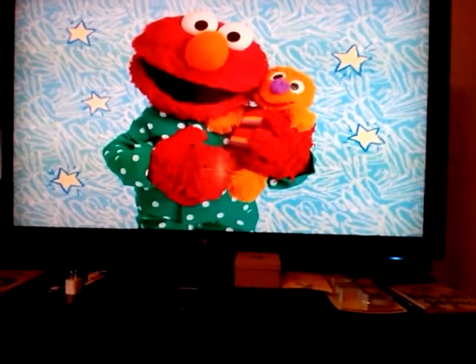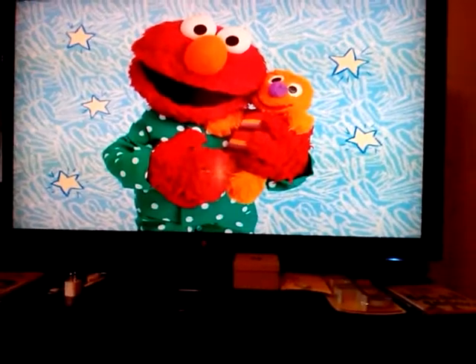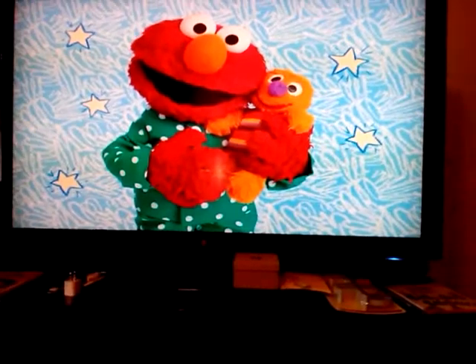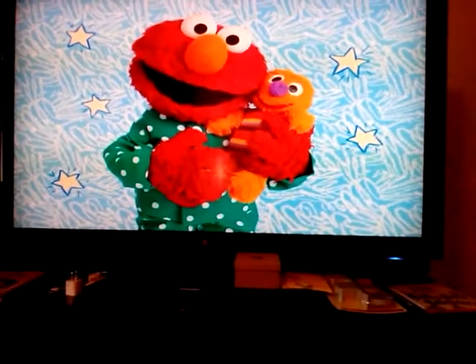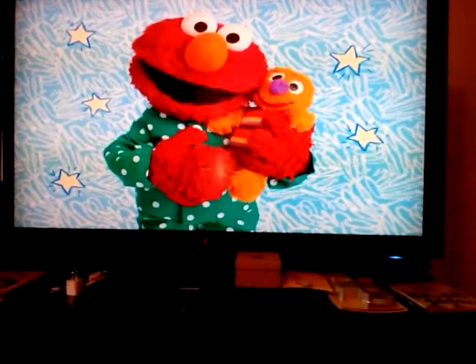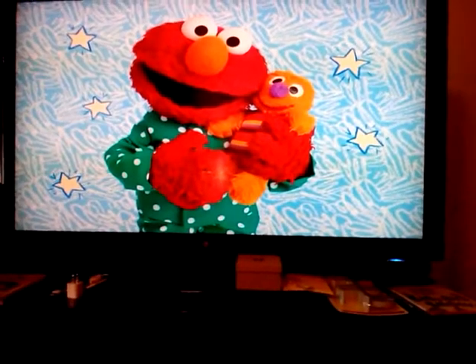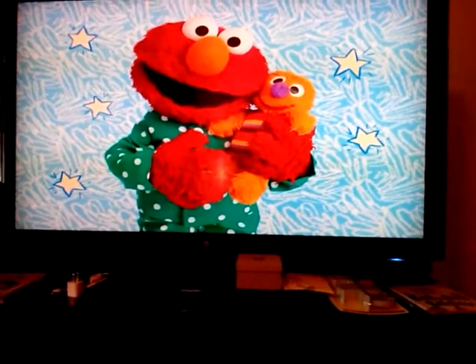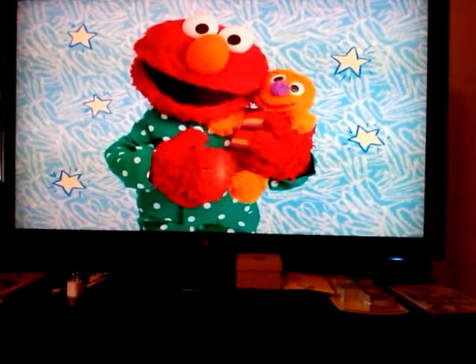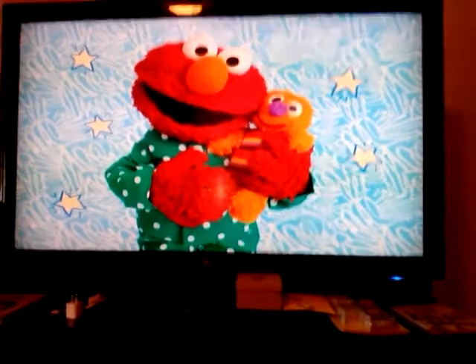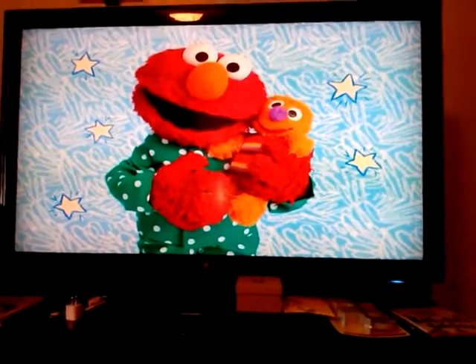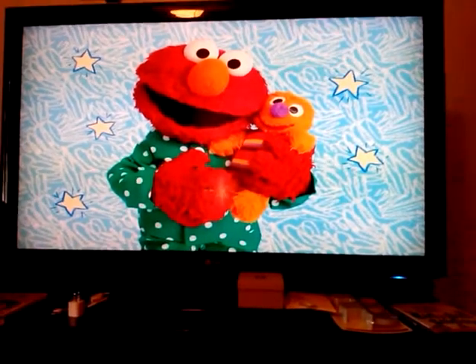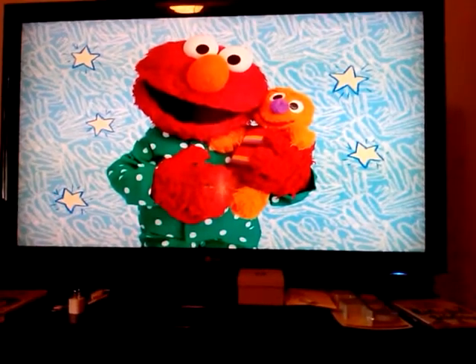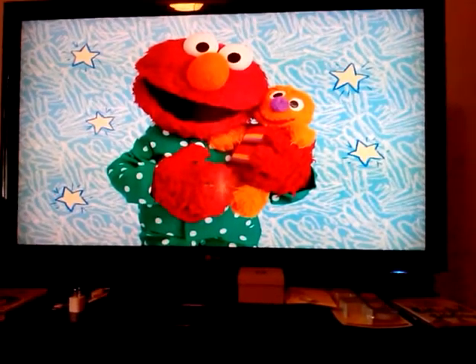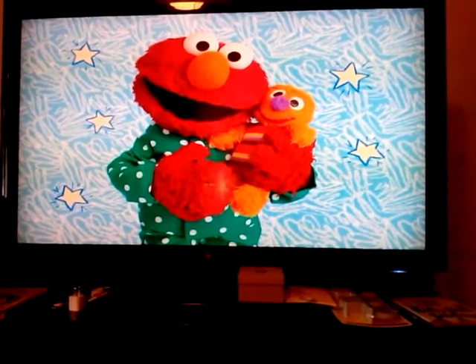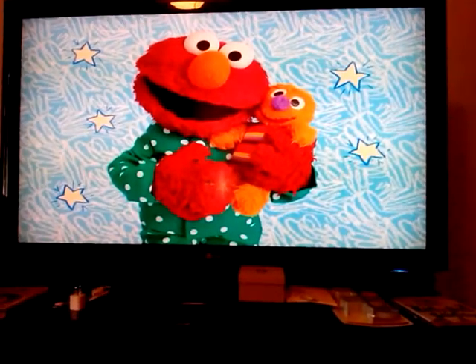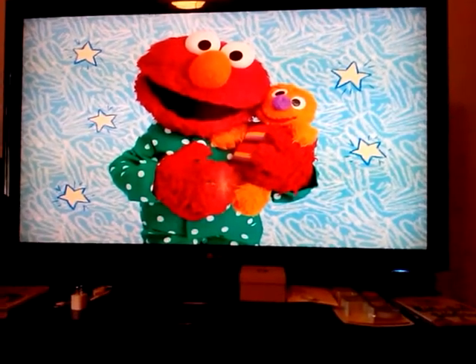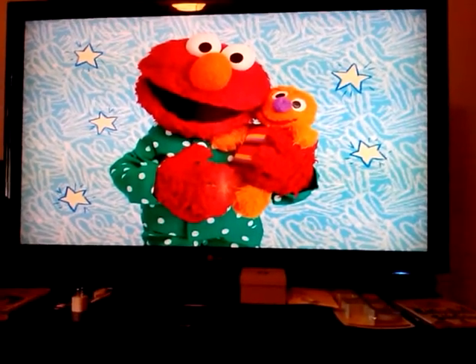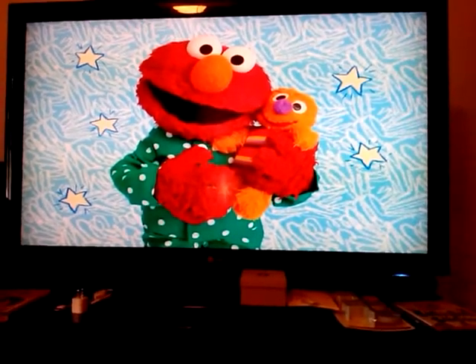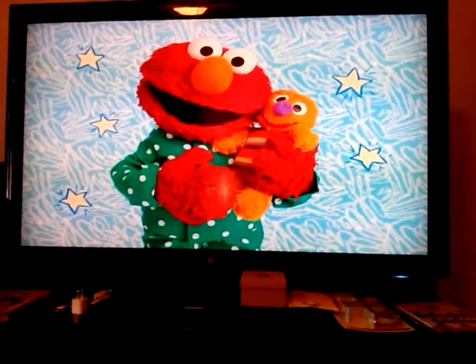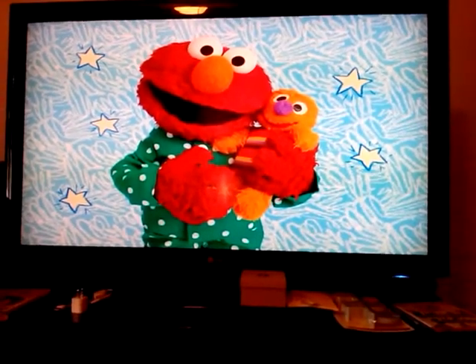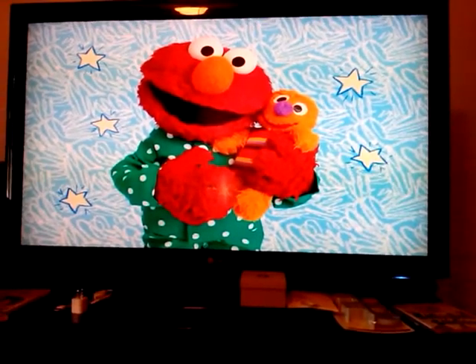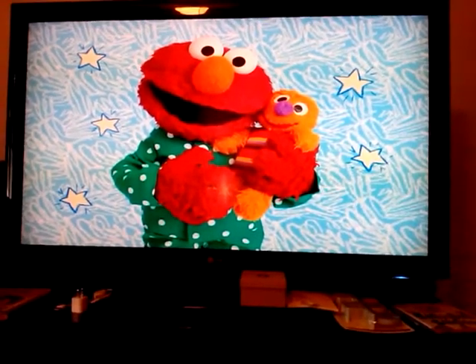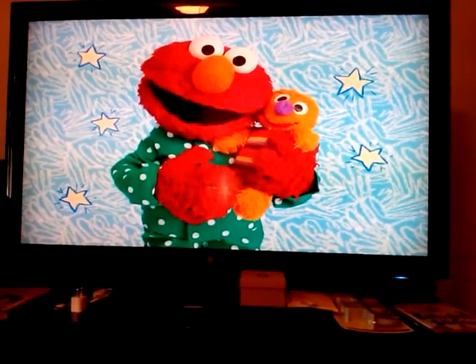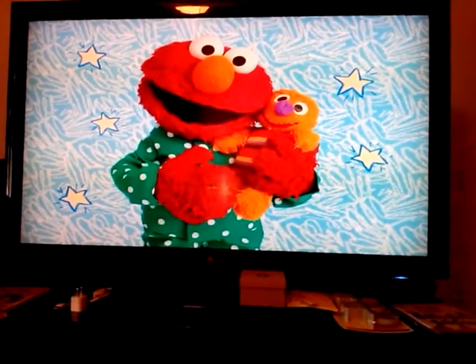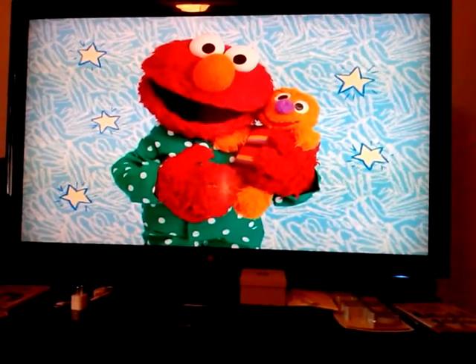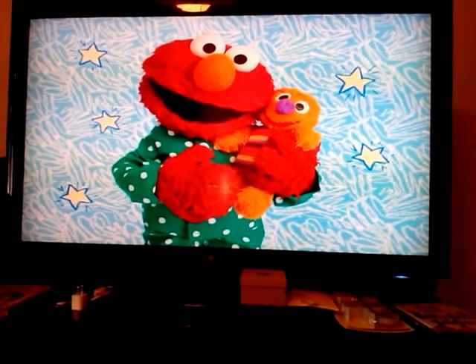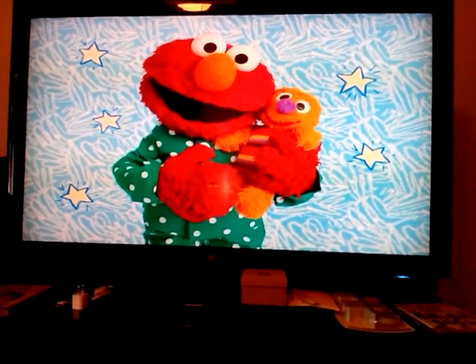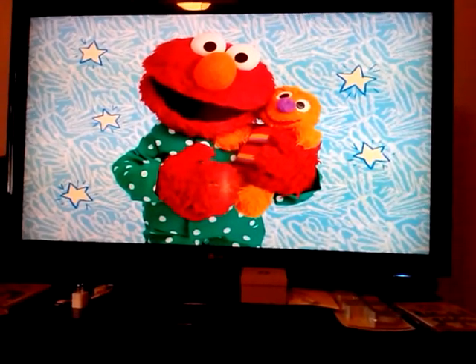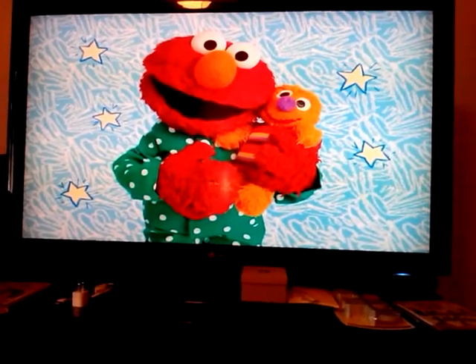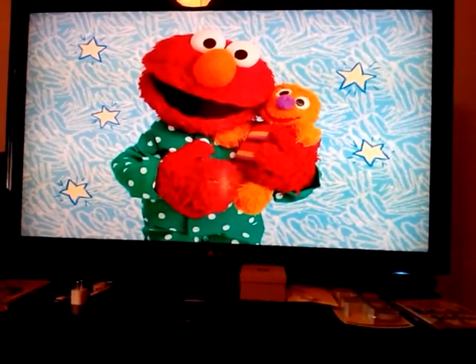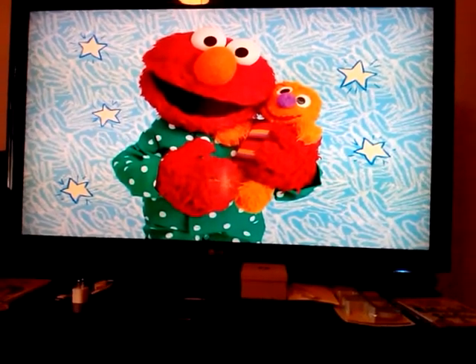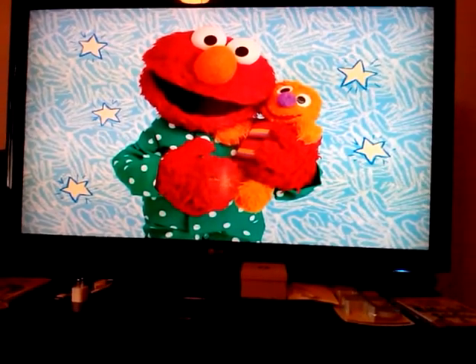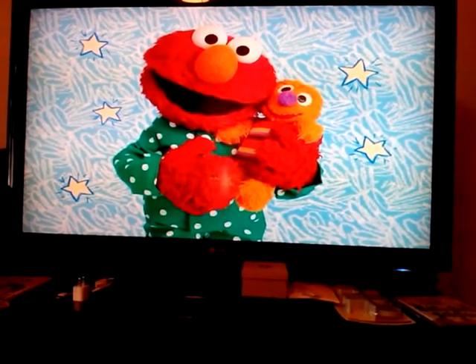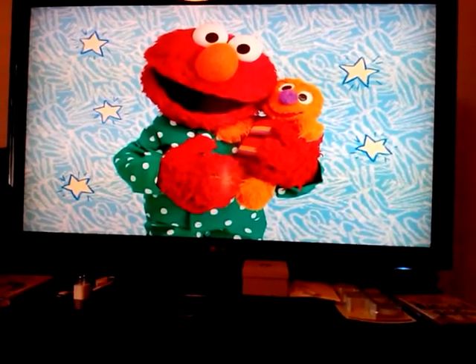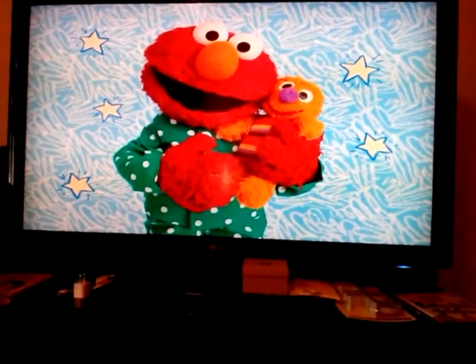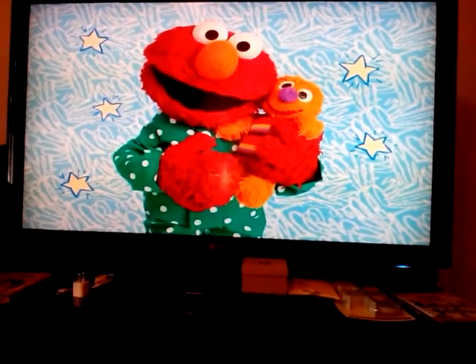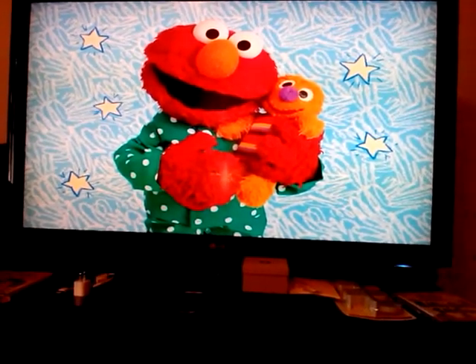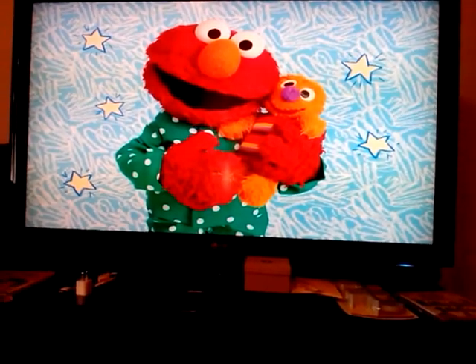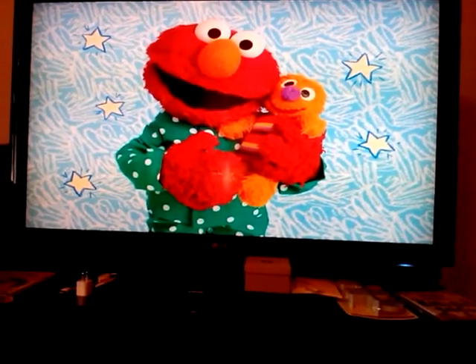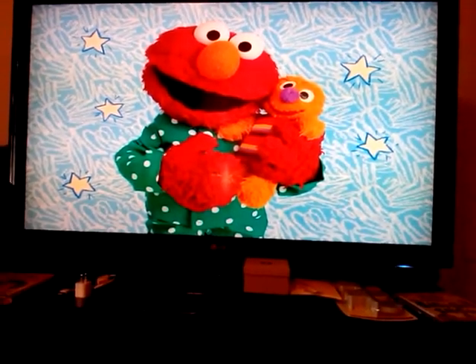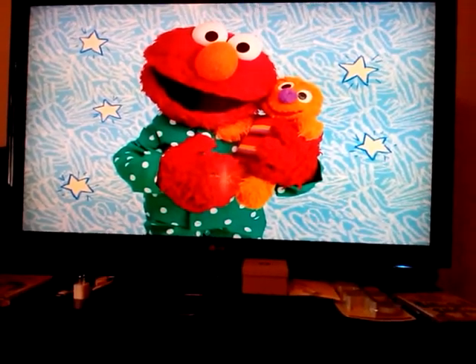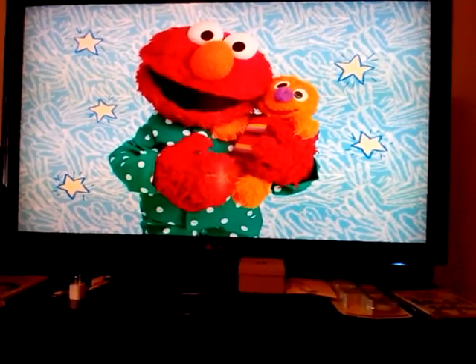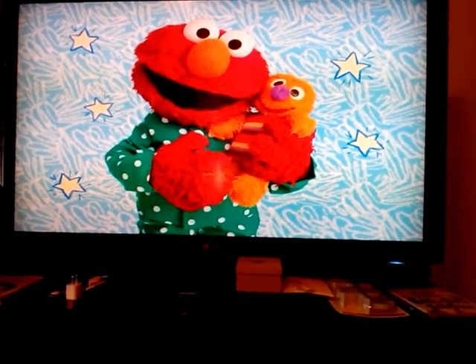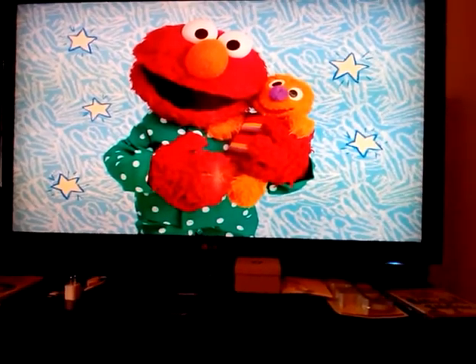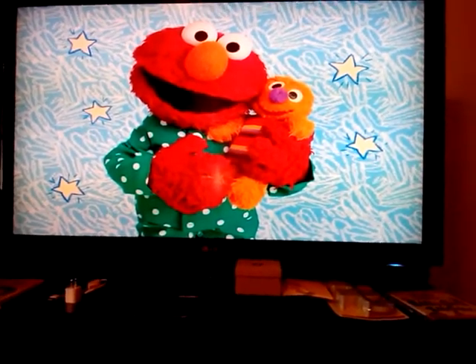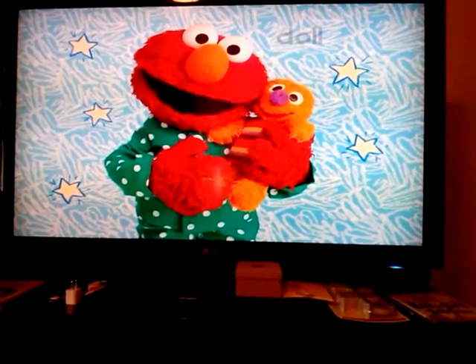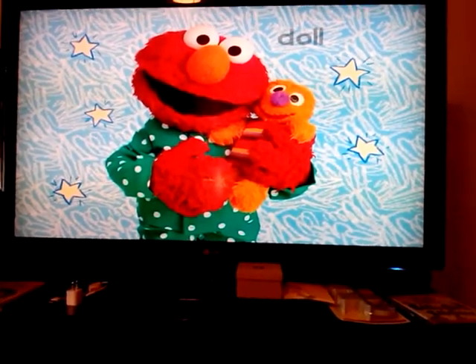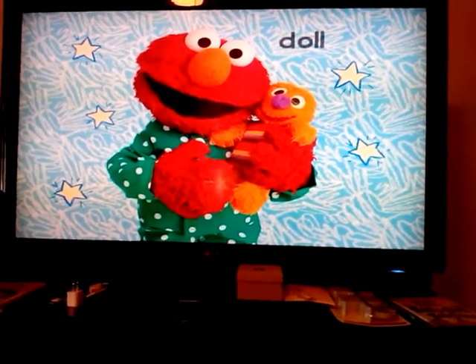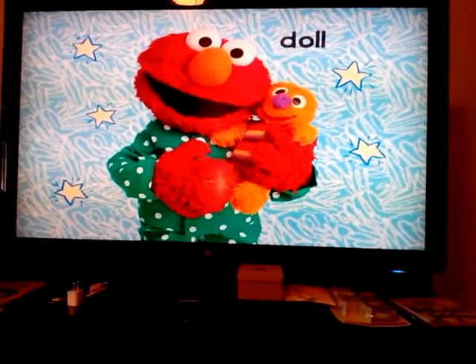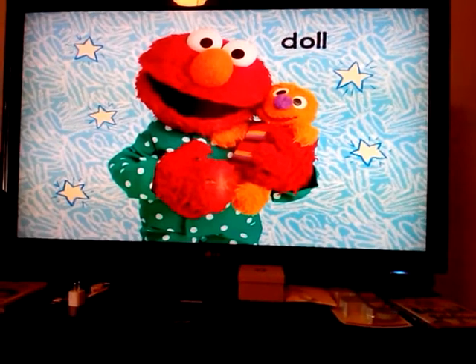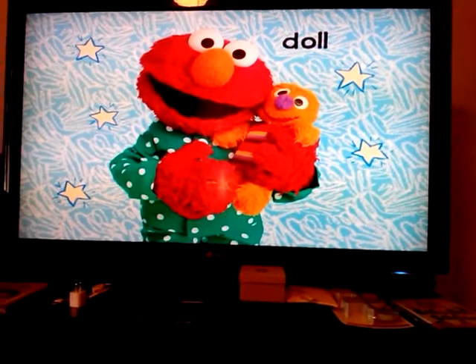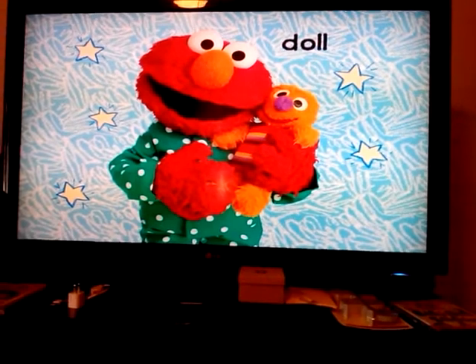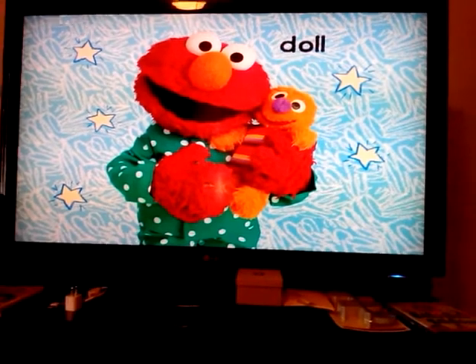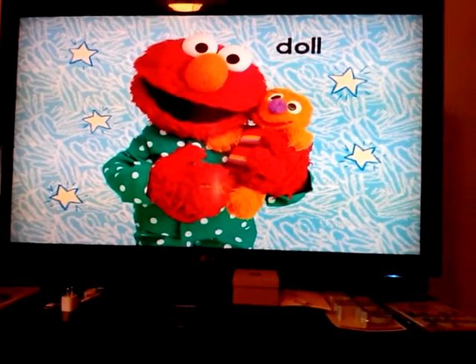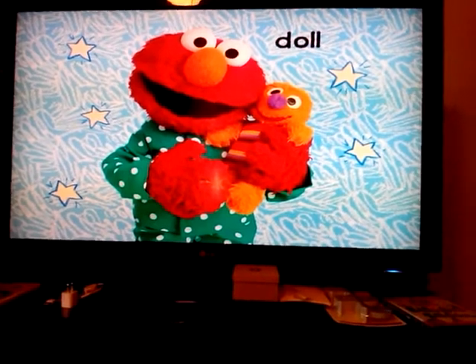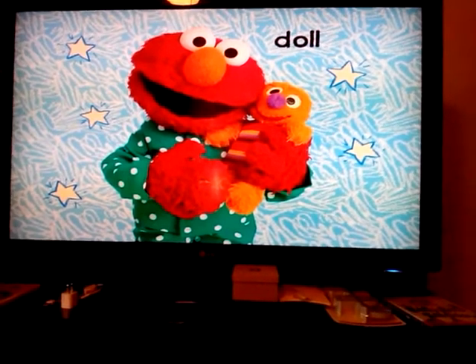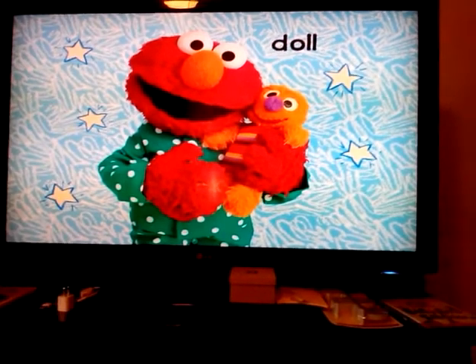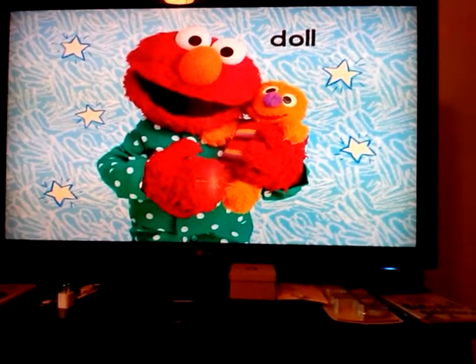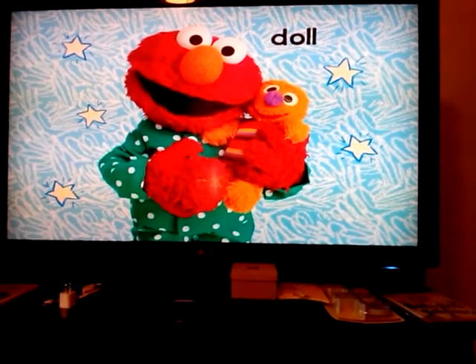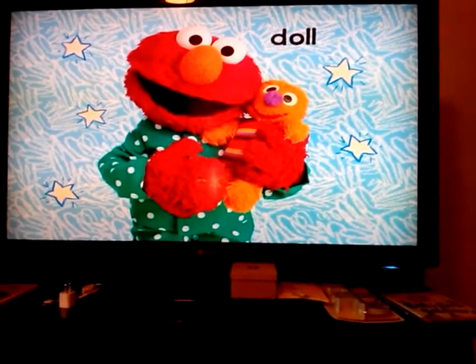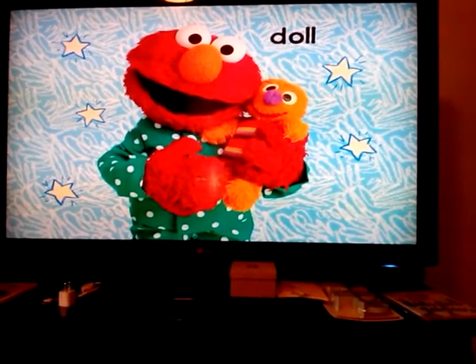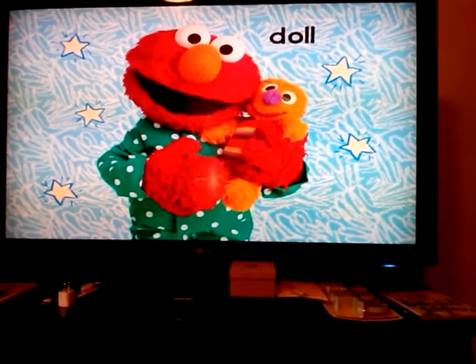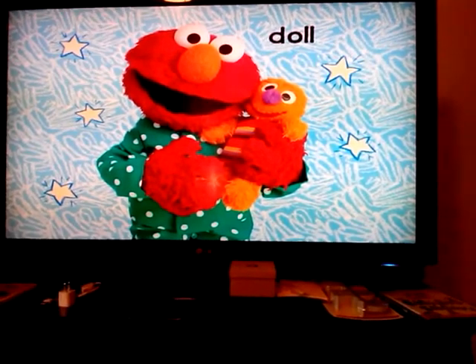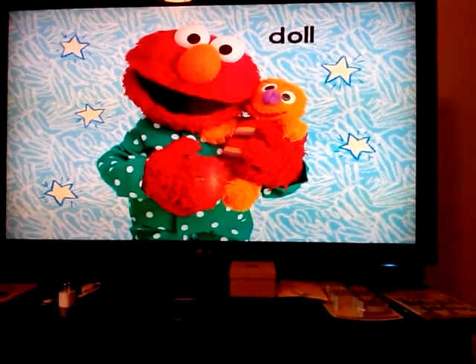What toy do you take to bed at night? It's fun to hug and snuggle. It's a doll.